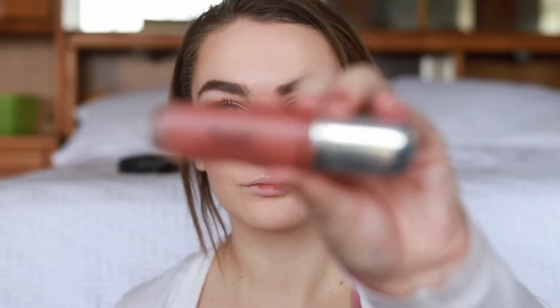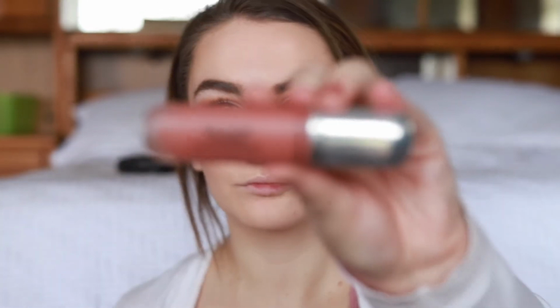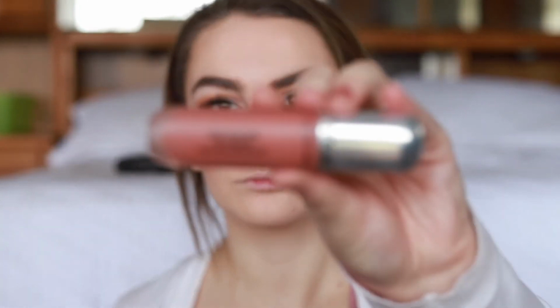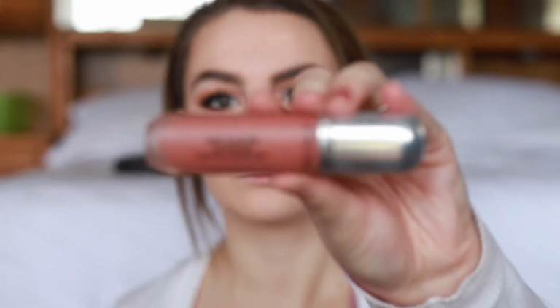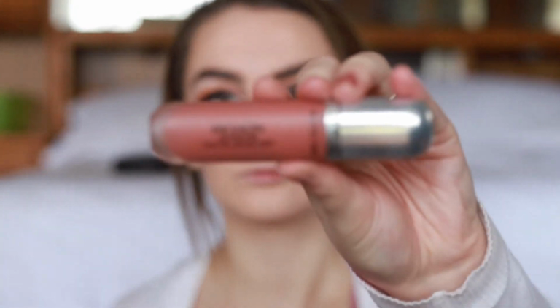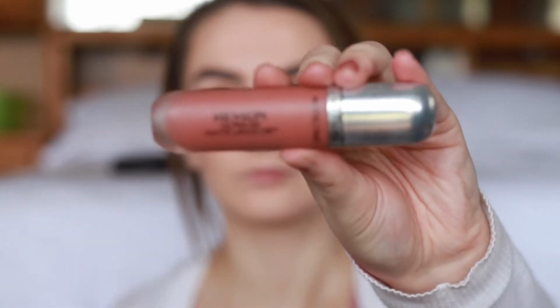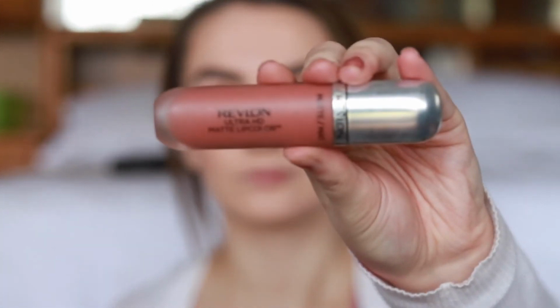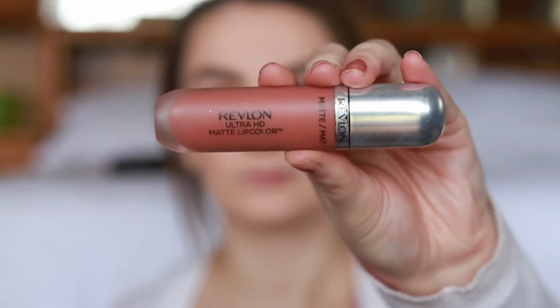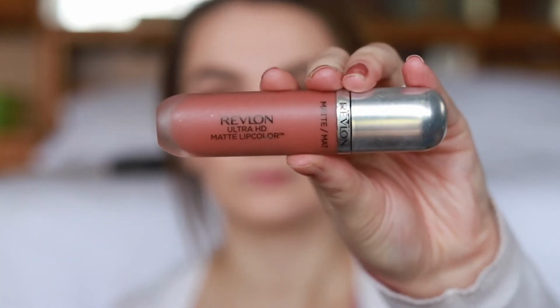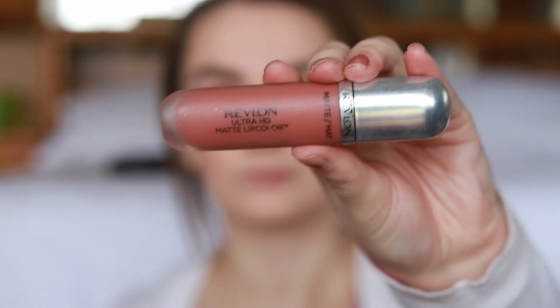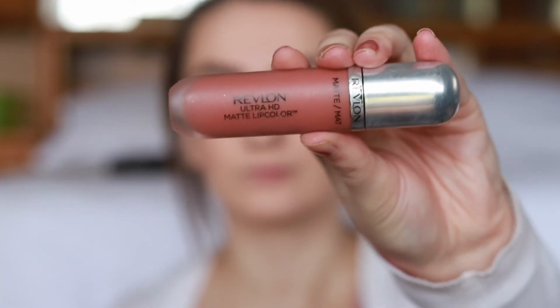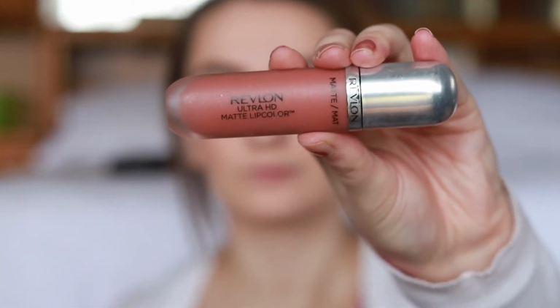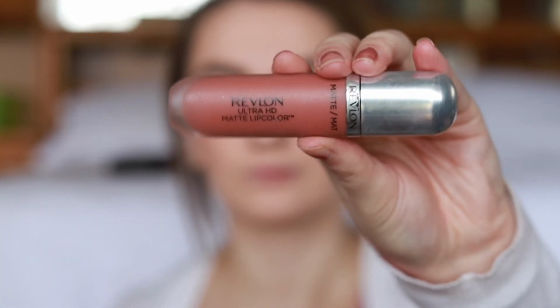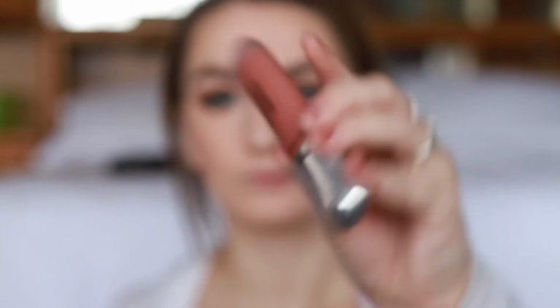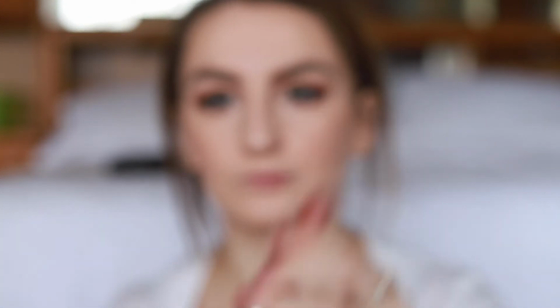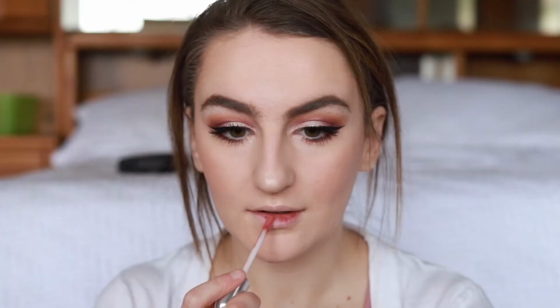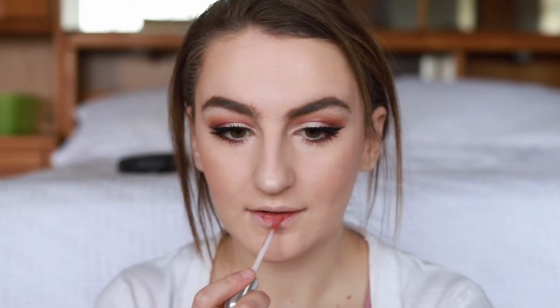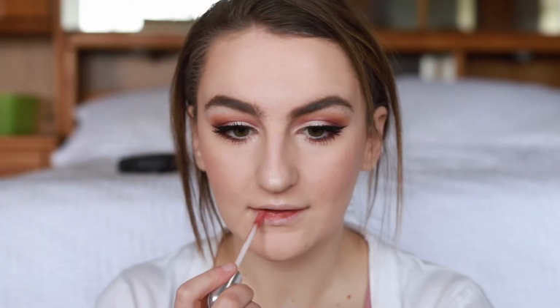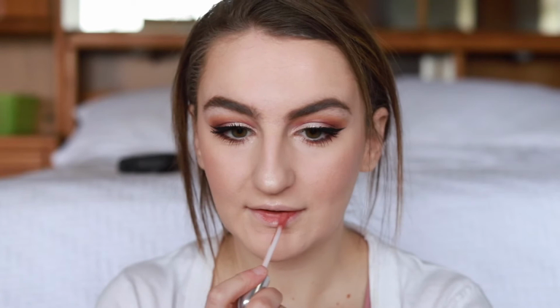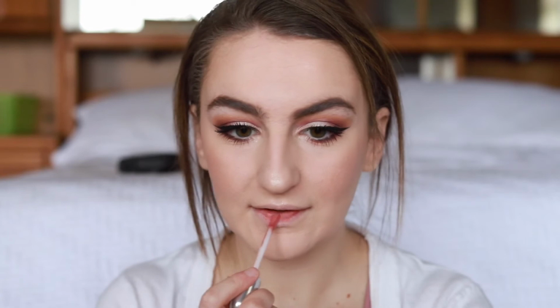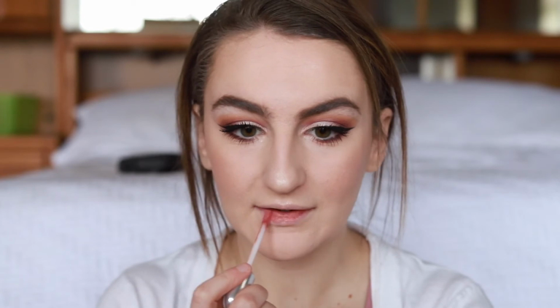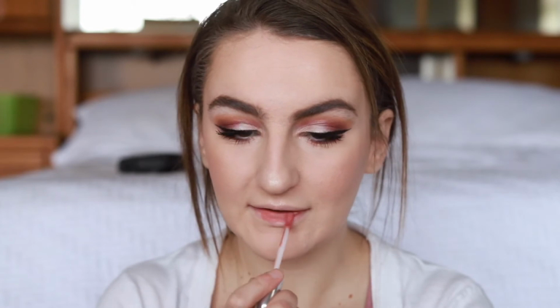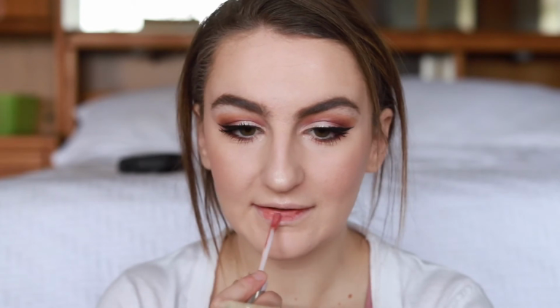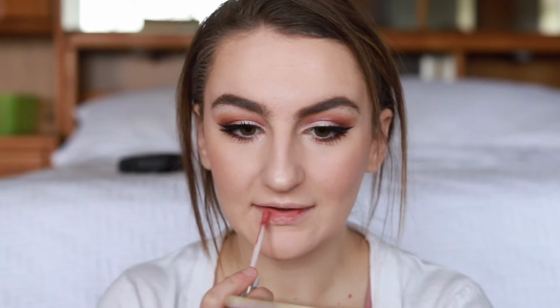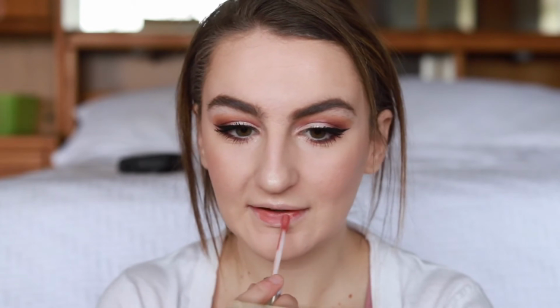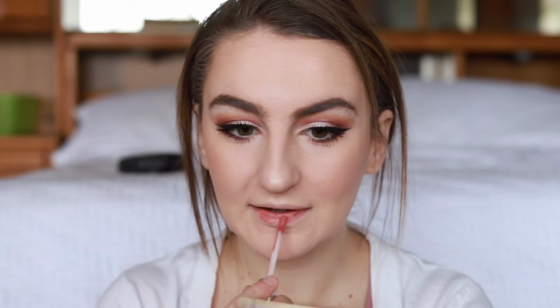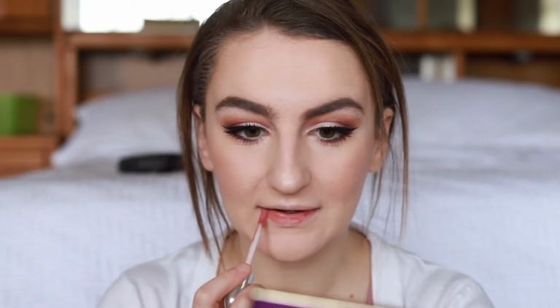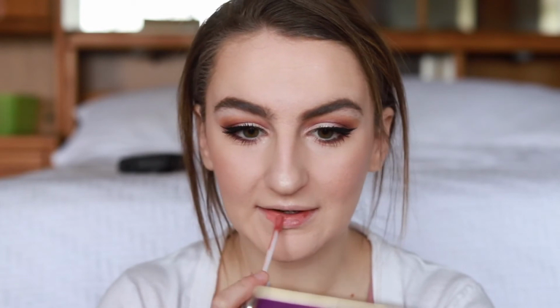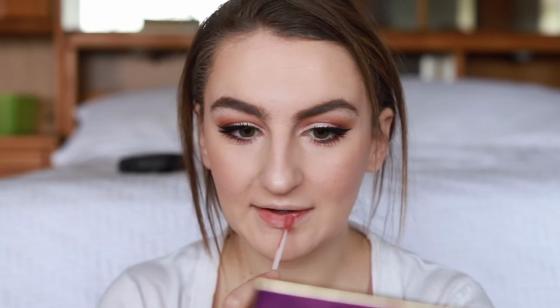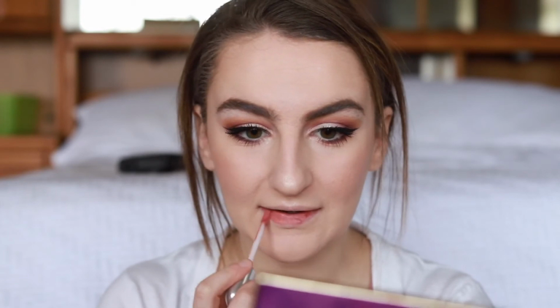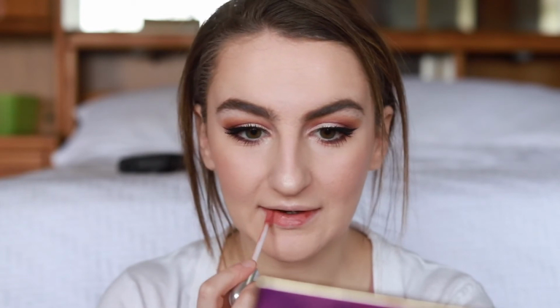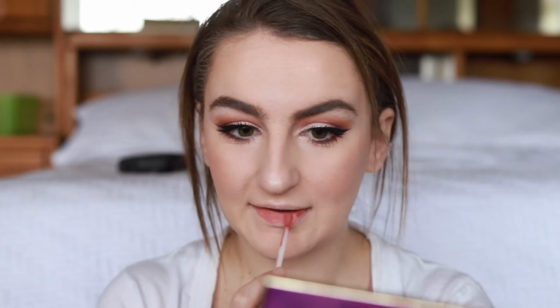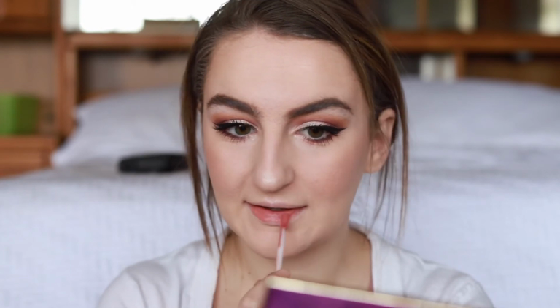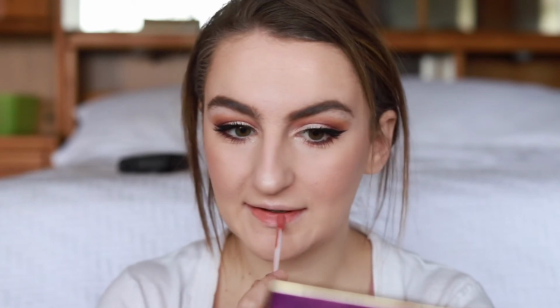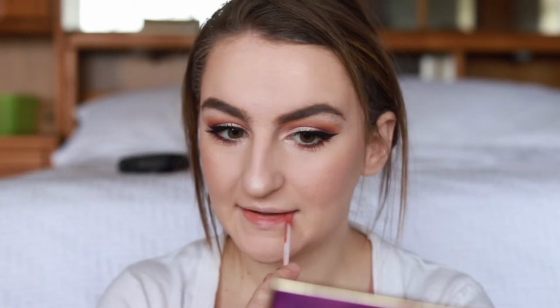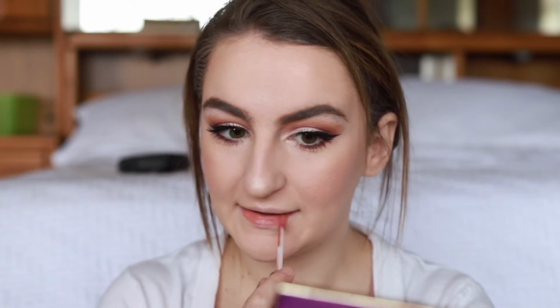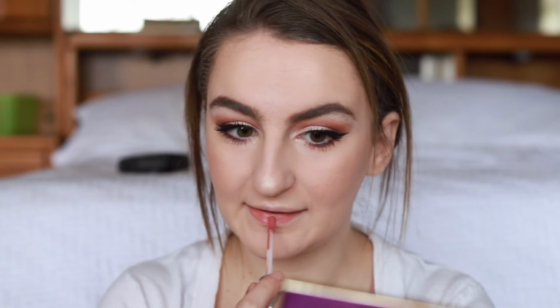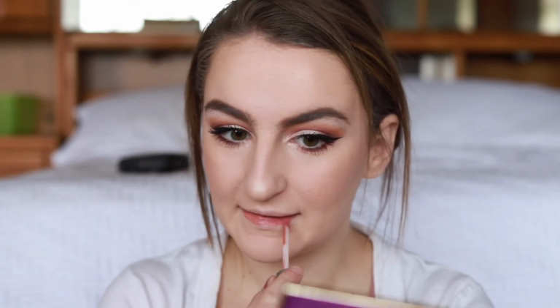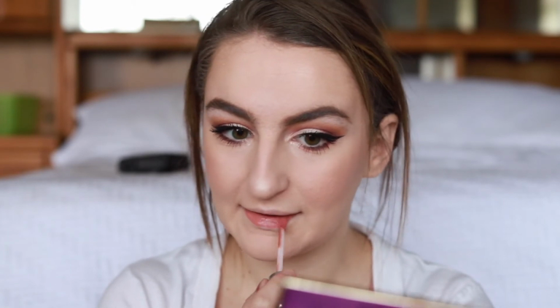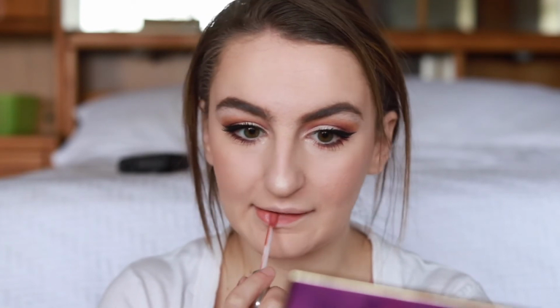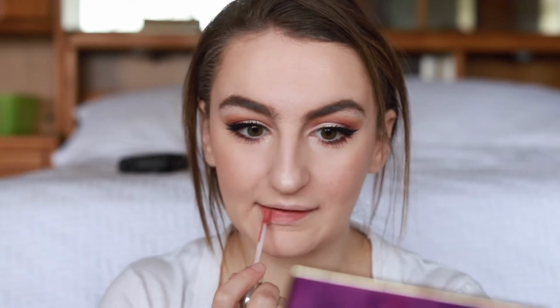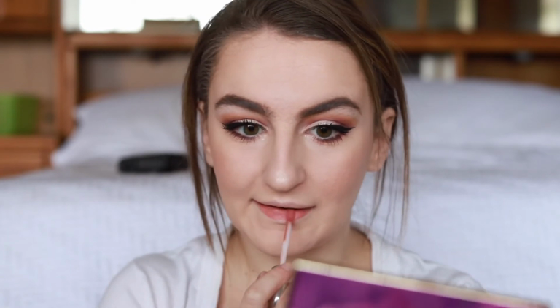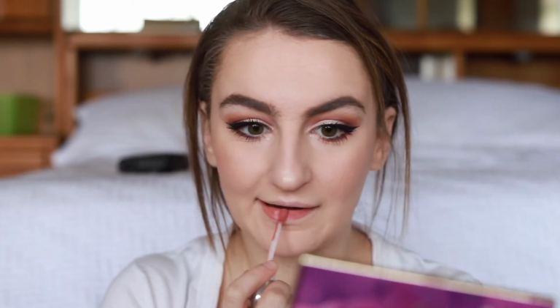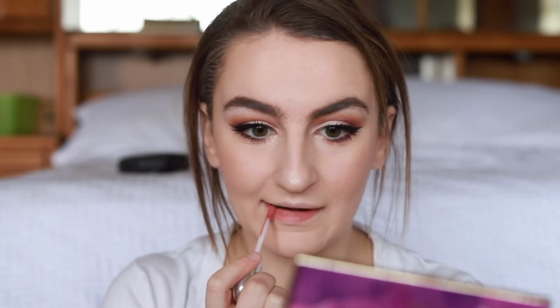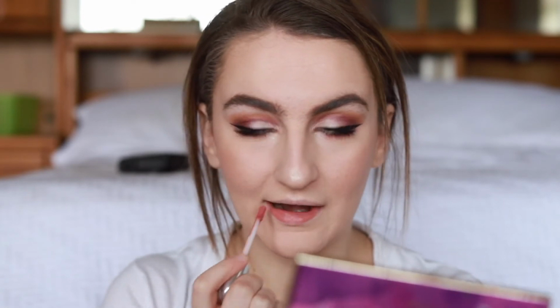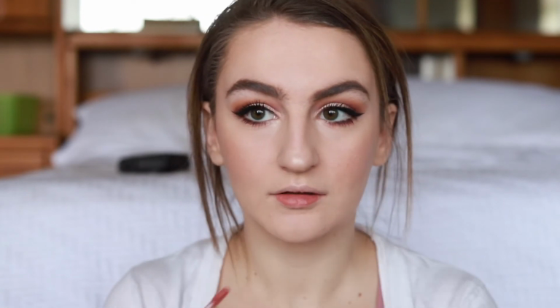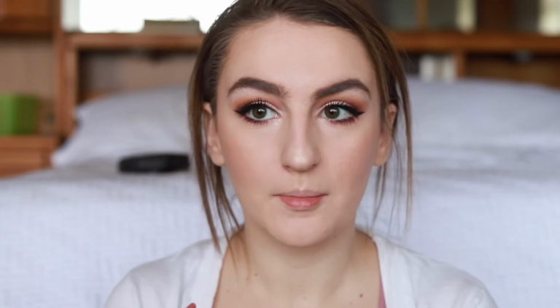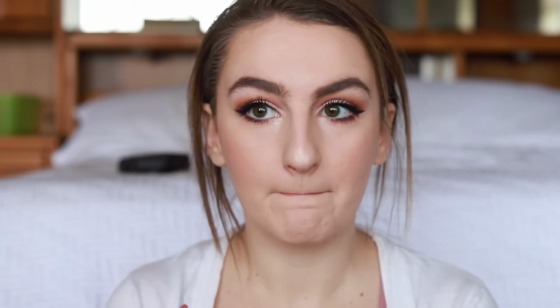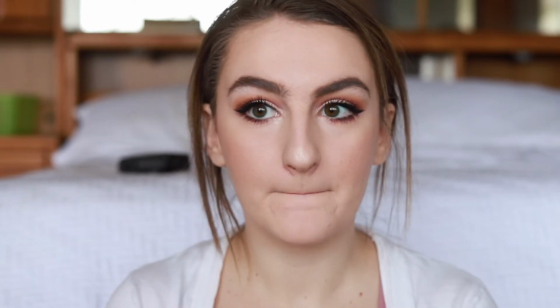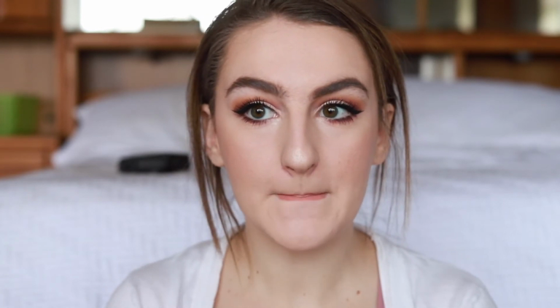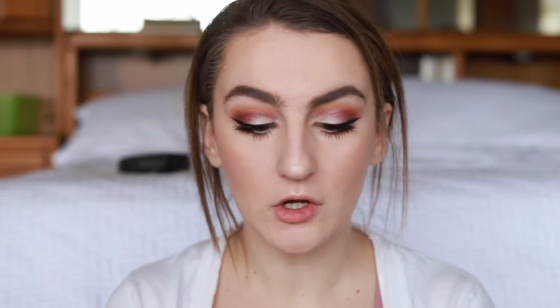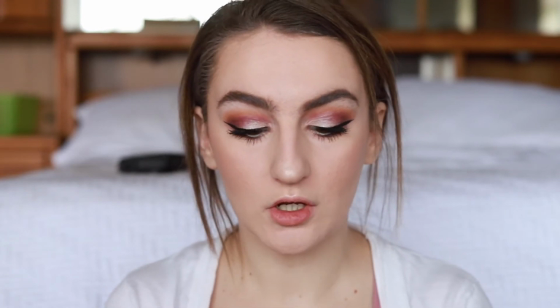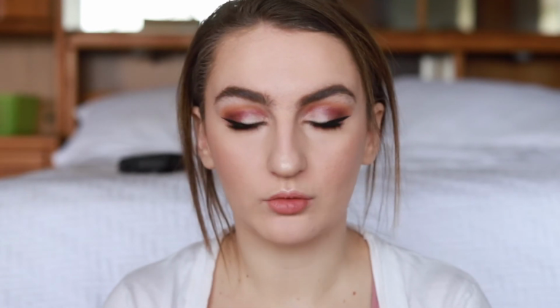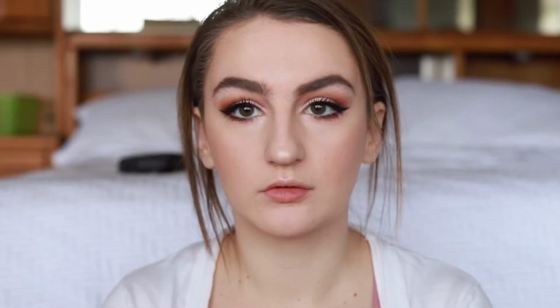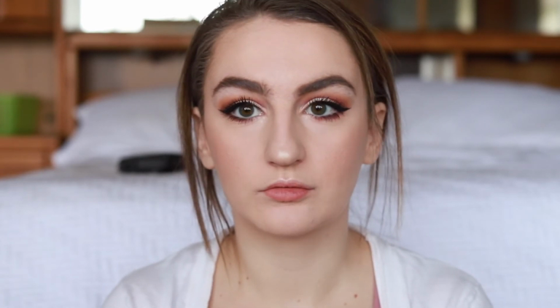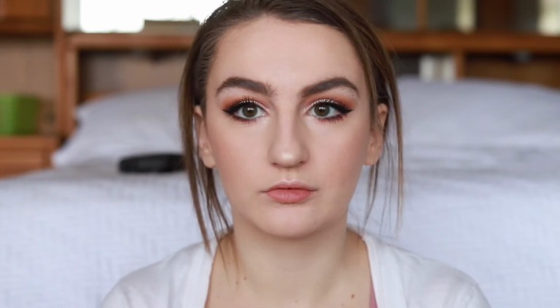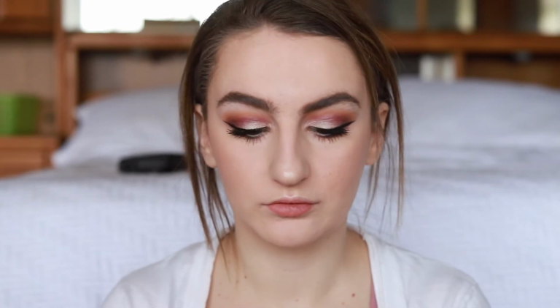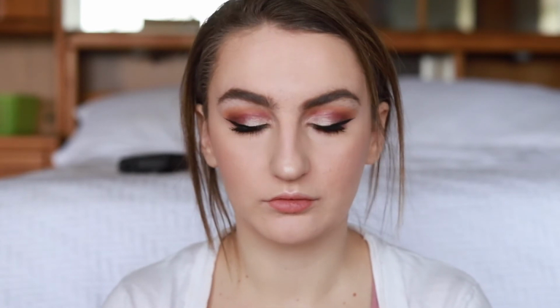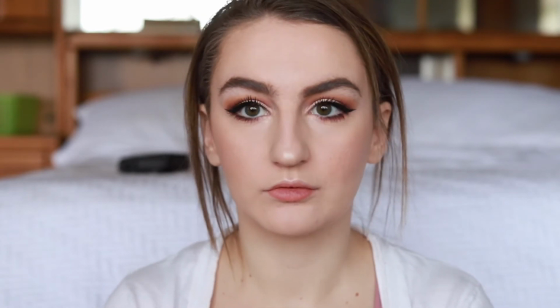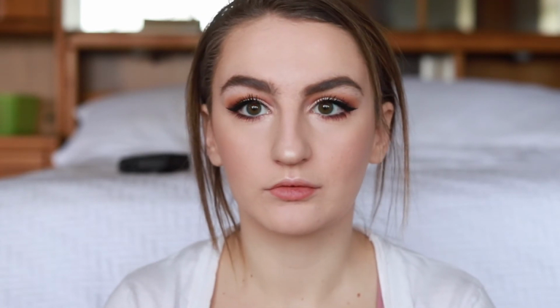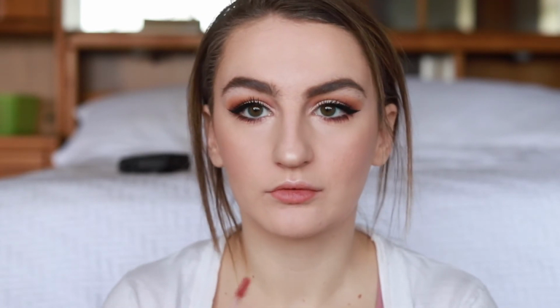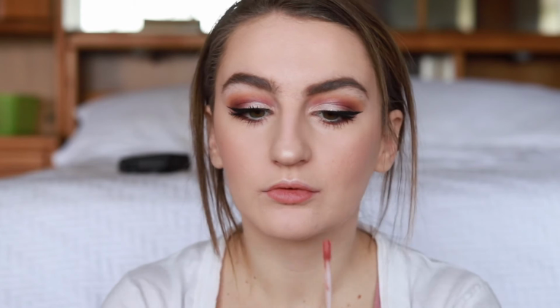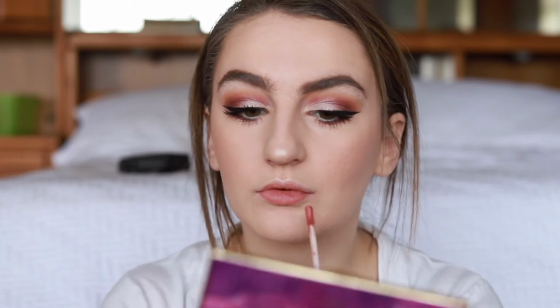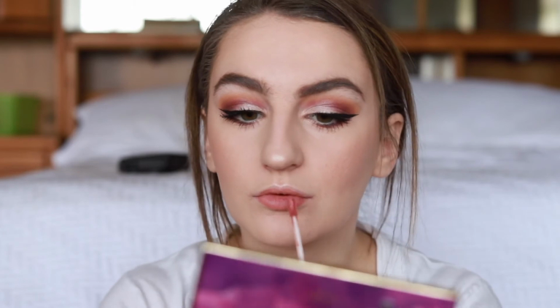Finally, I took this Revlon matte liquid lipstick — it's just a light pink color. I don't know the exact shade, so sorry about that.